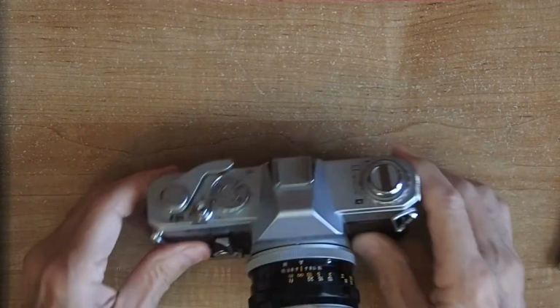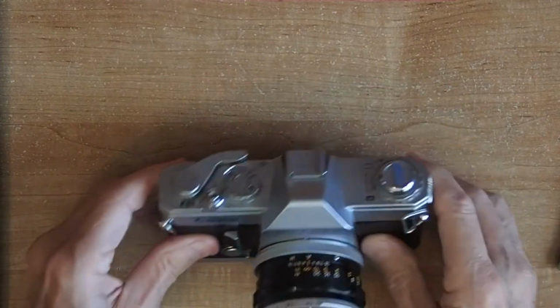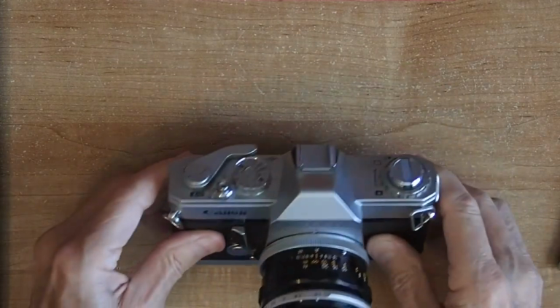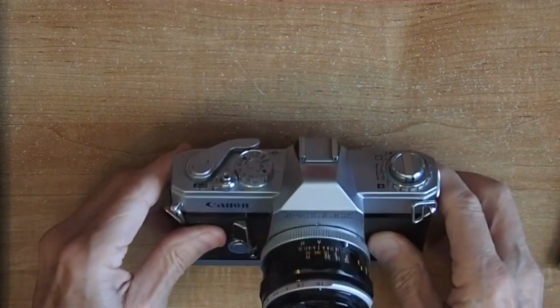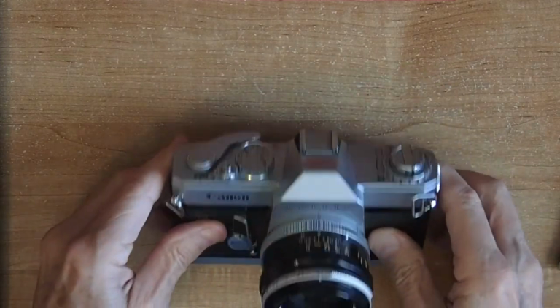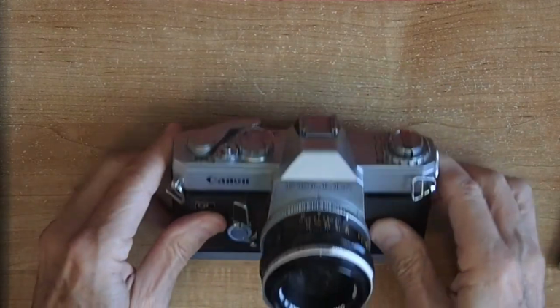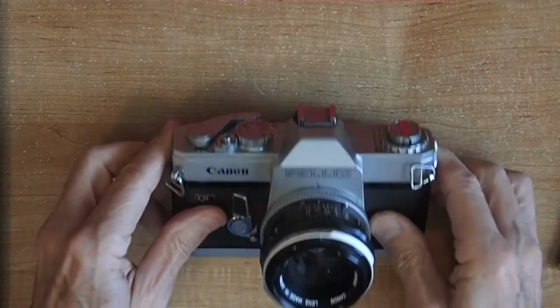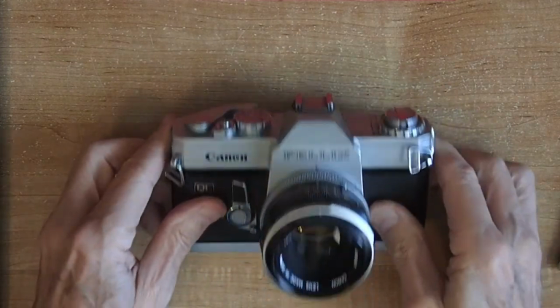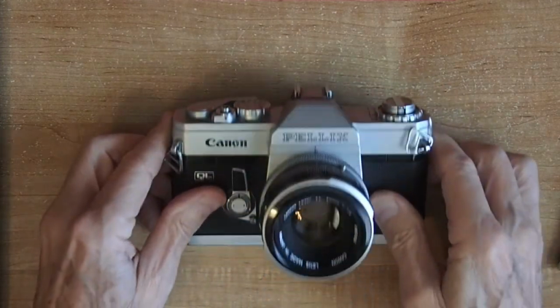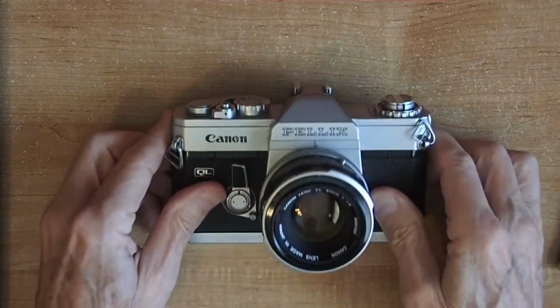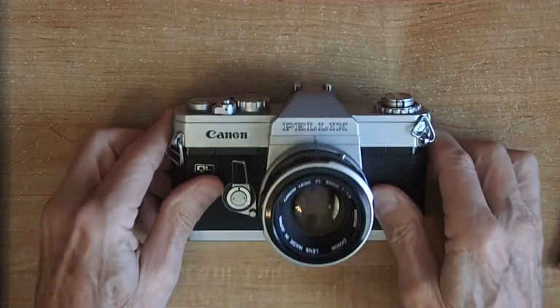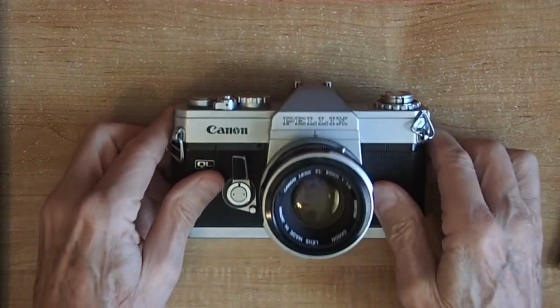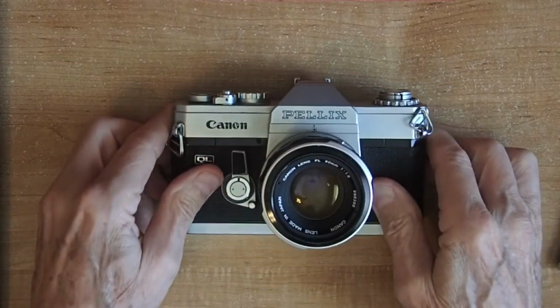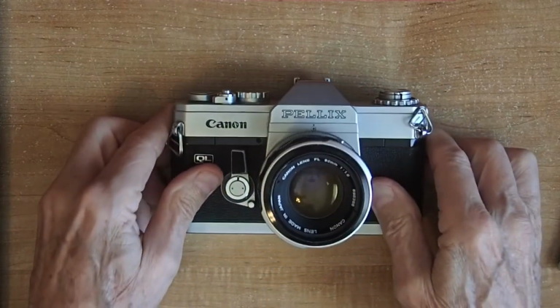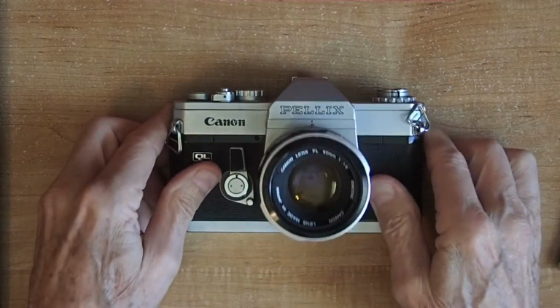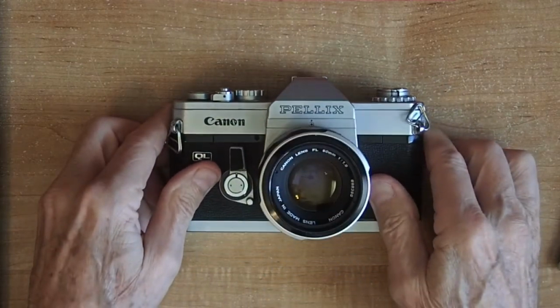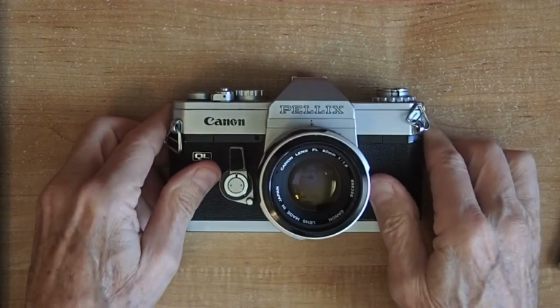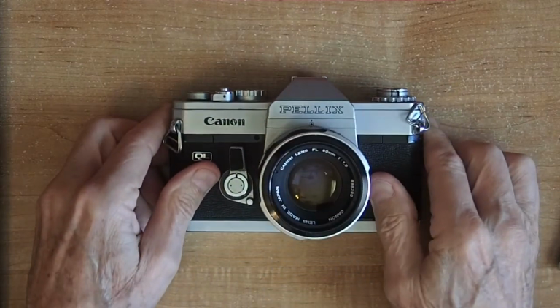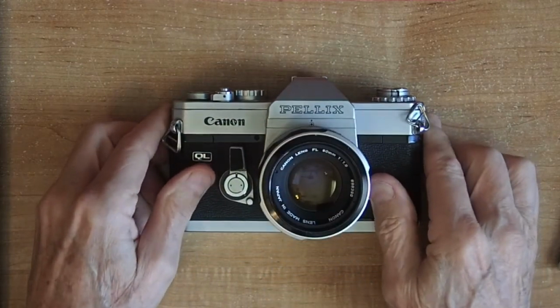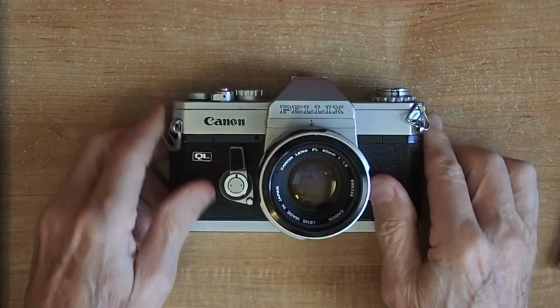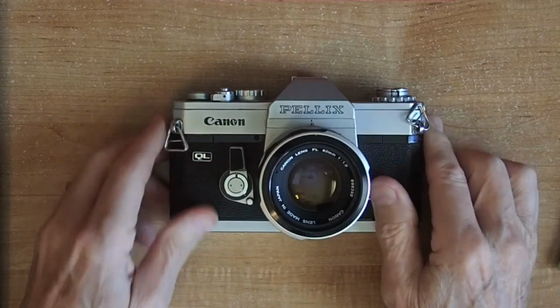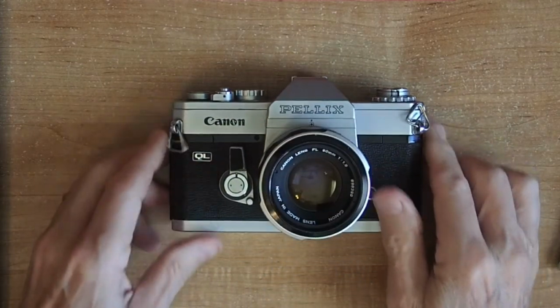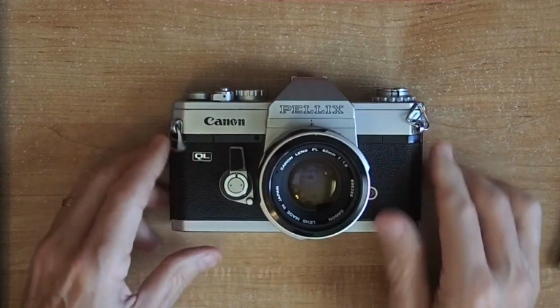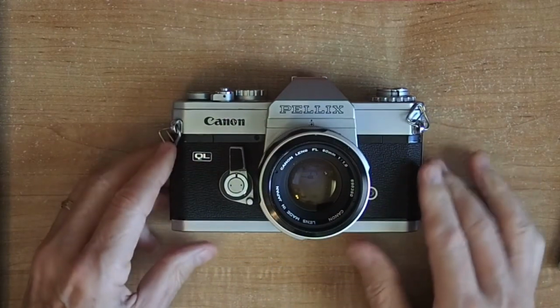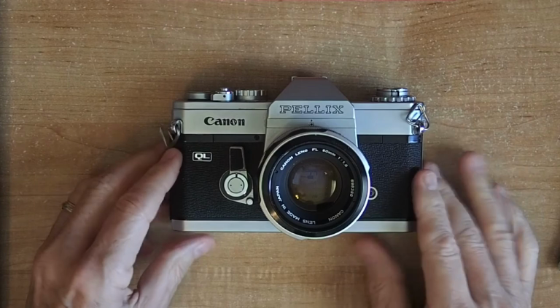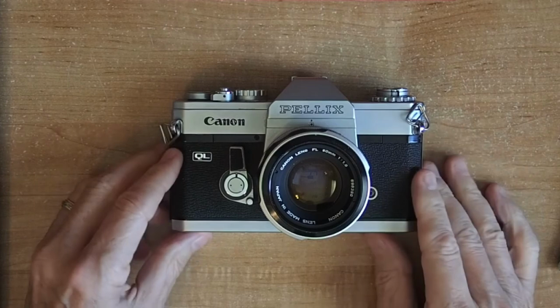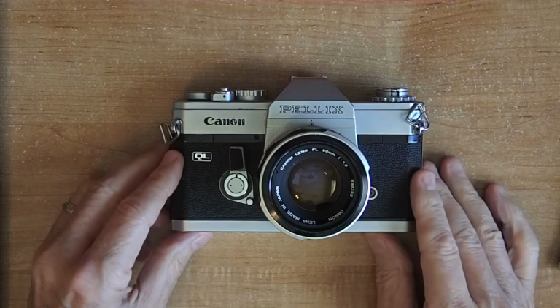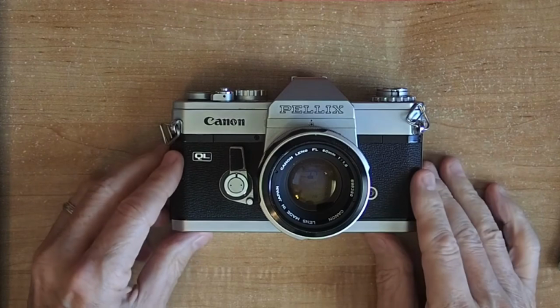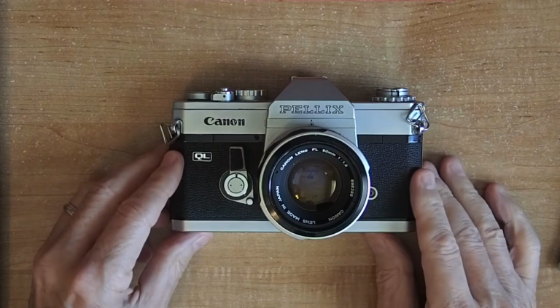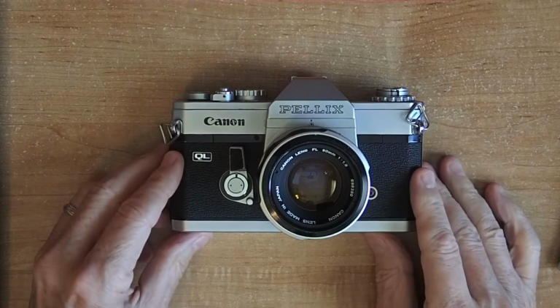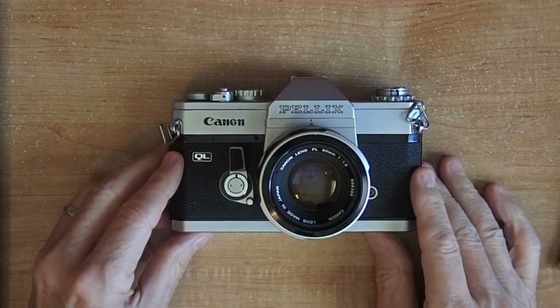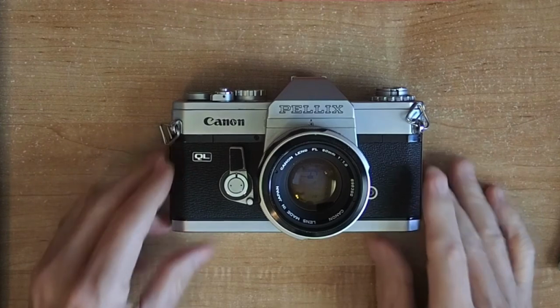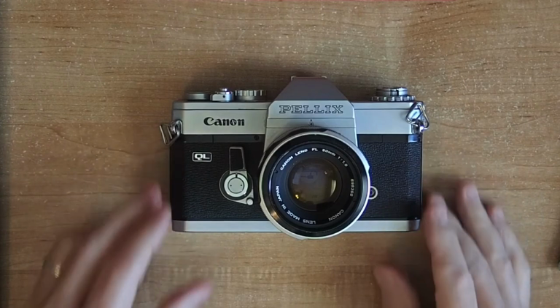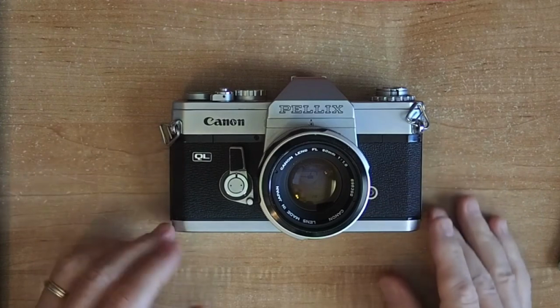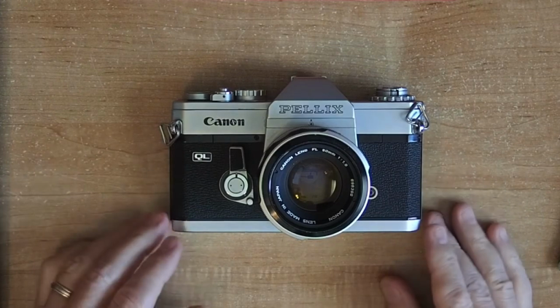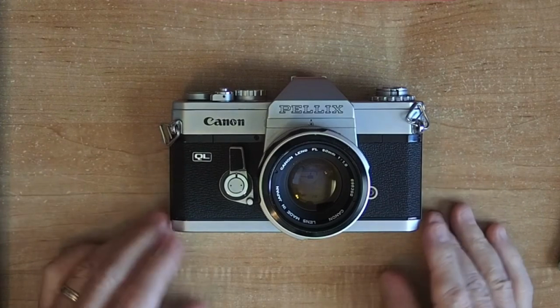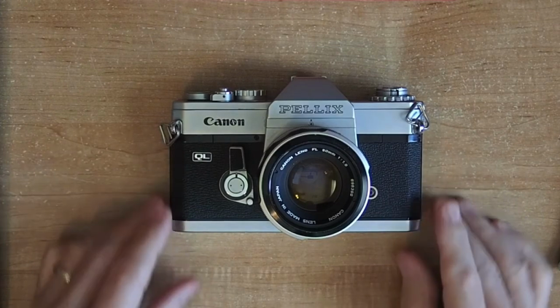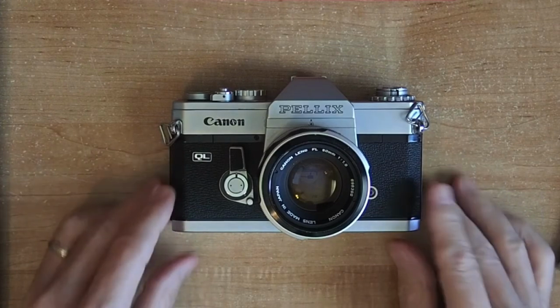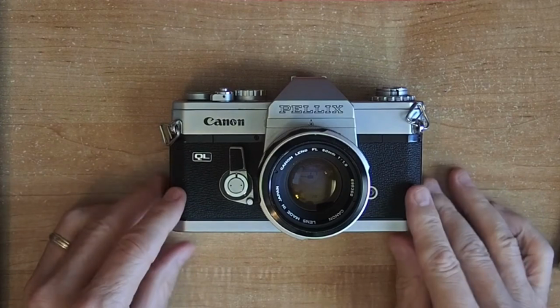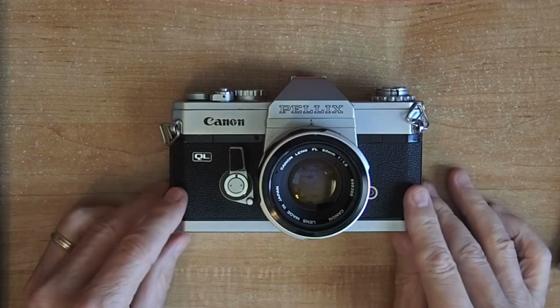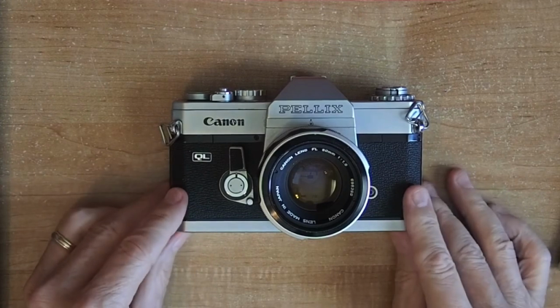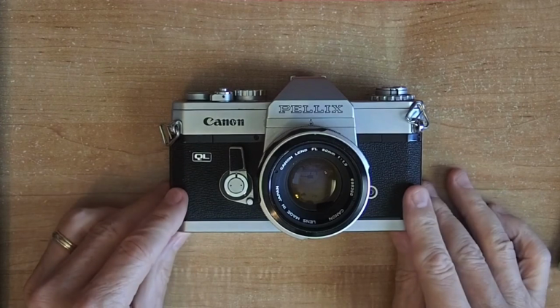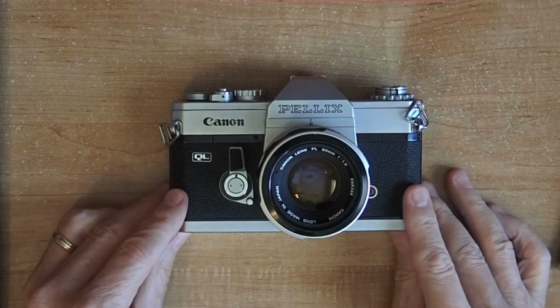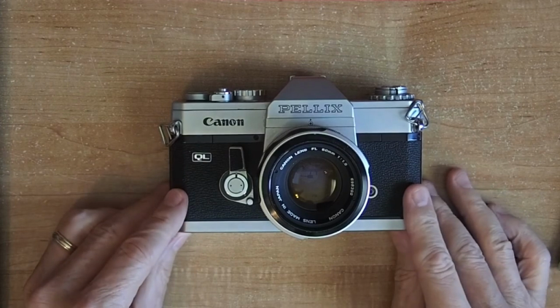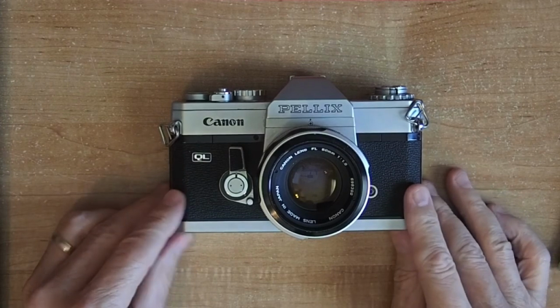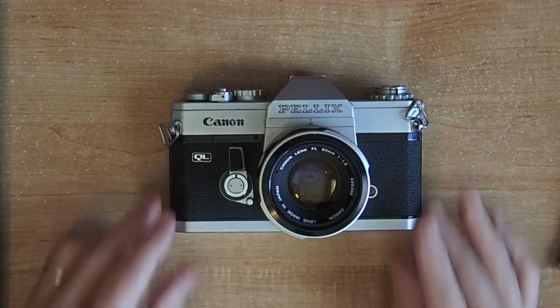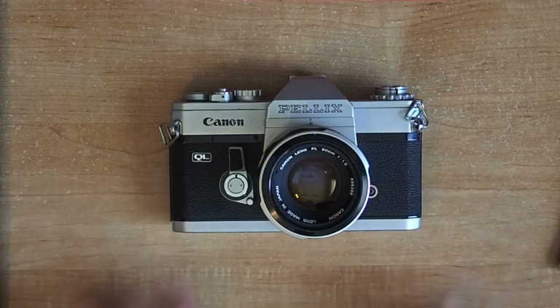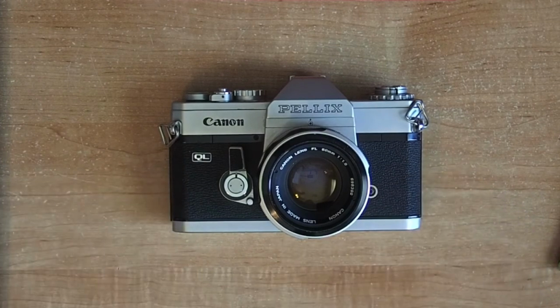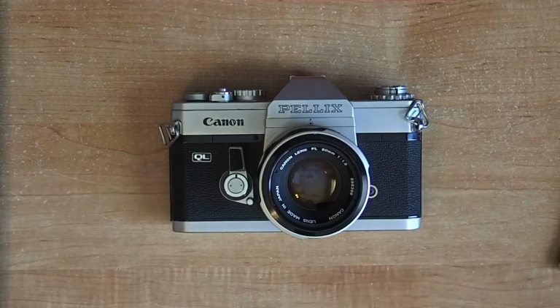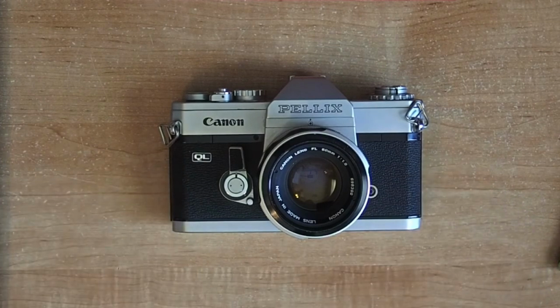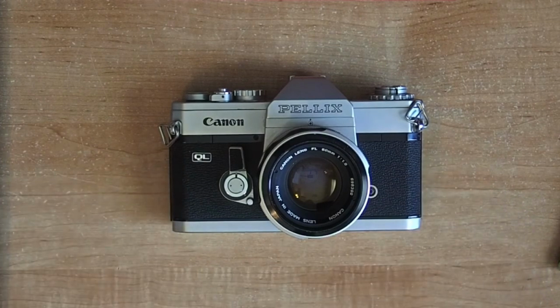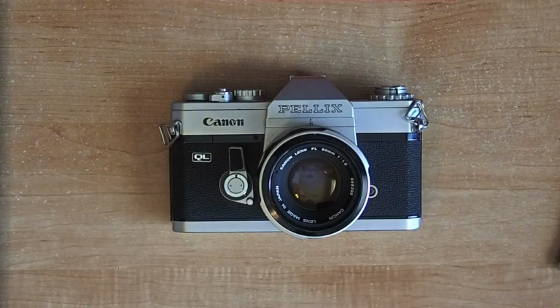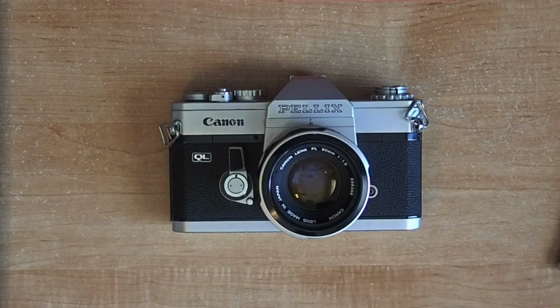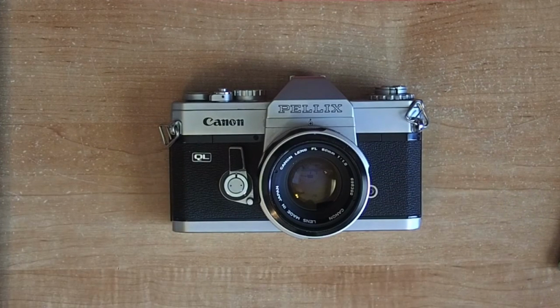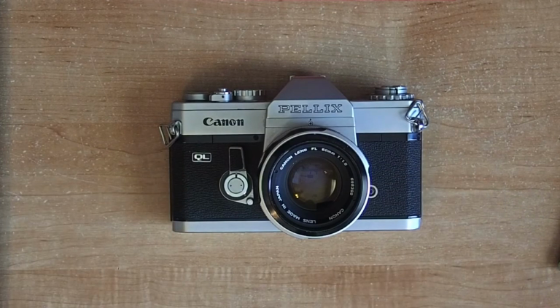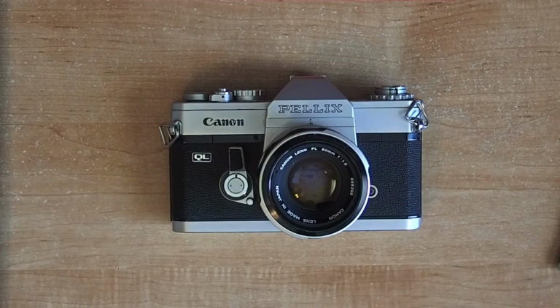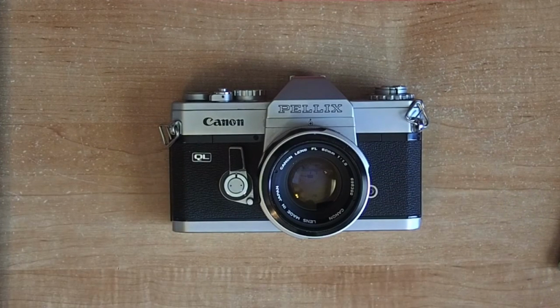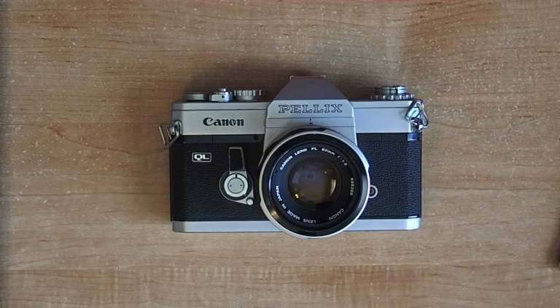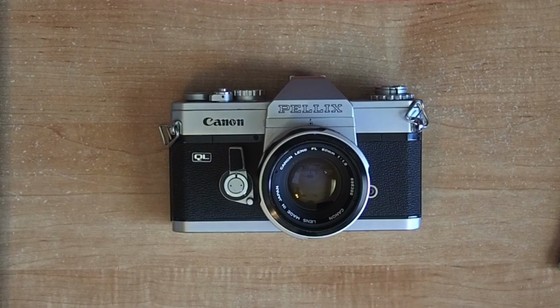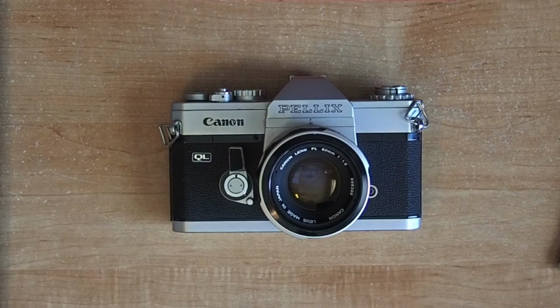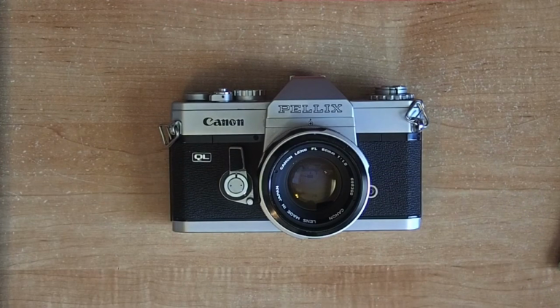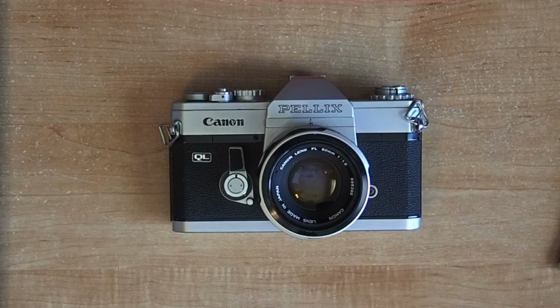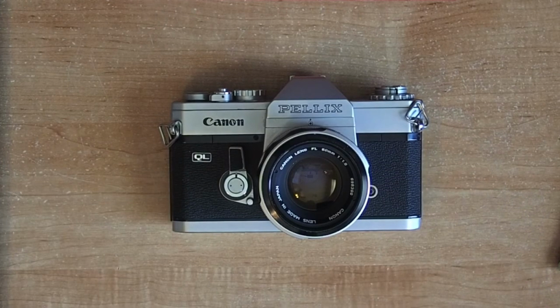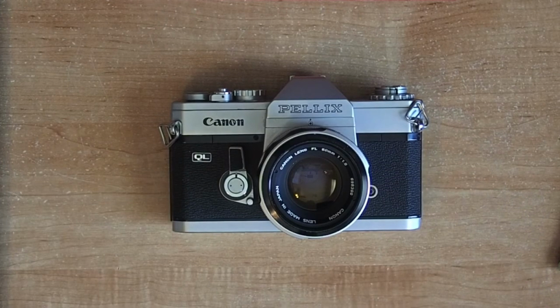So that's about it — a real nice little camera. Thanks a lot for watching guys and I hope you enjoyed the video.